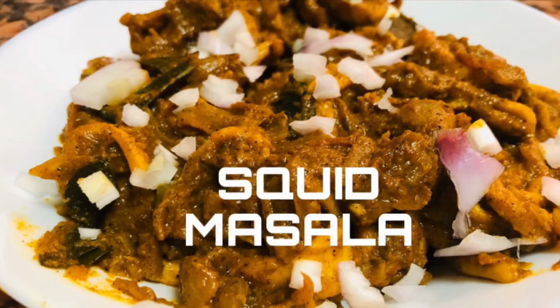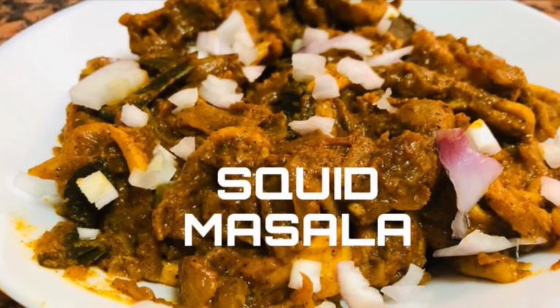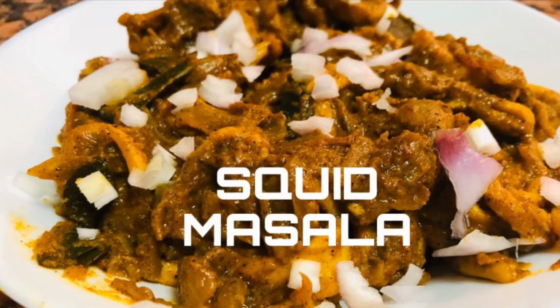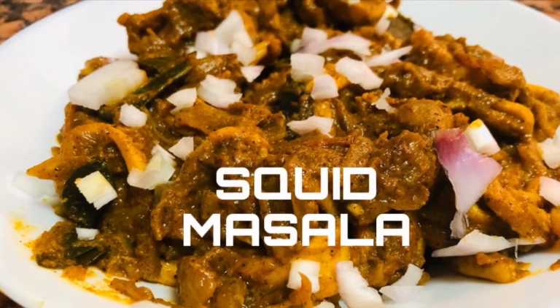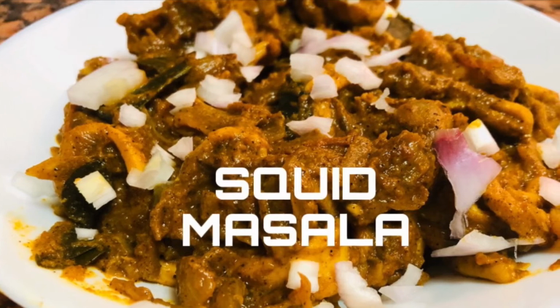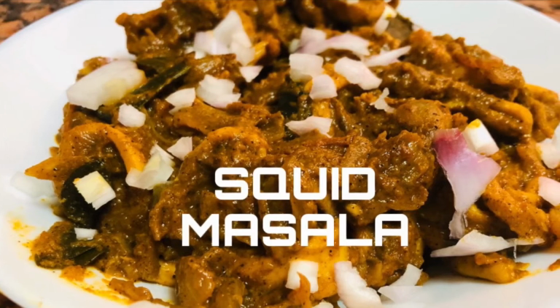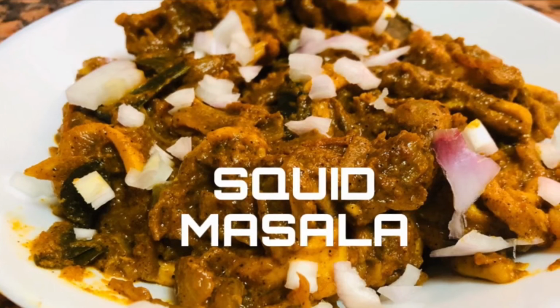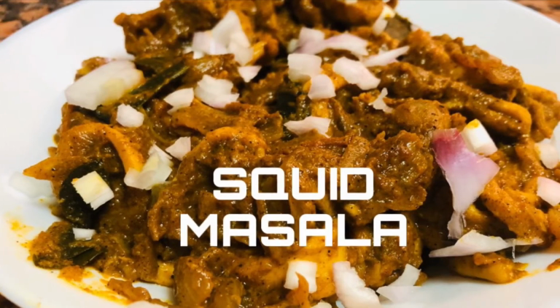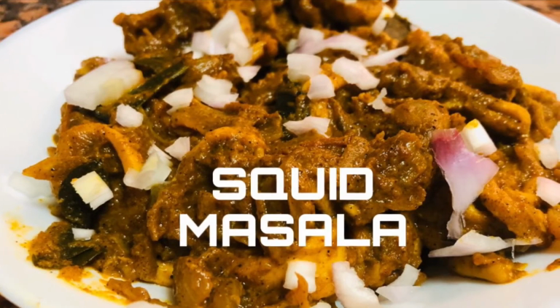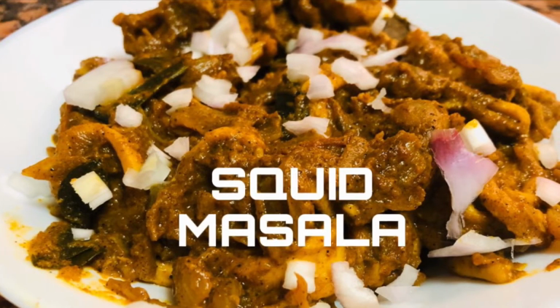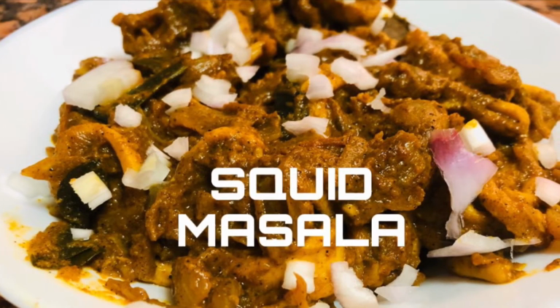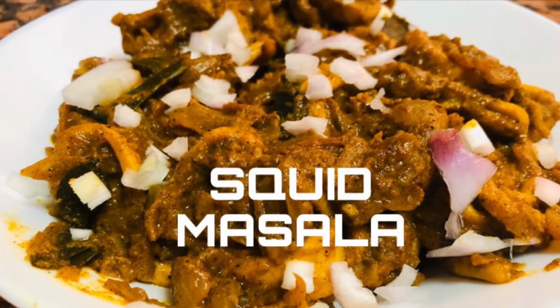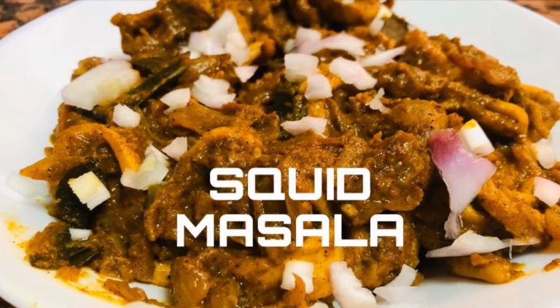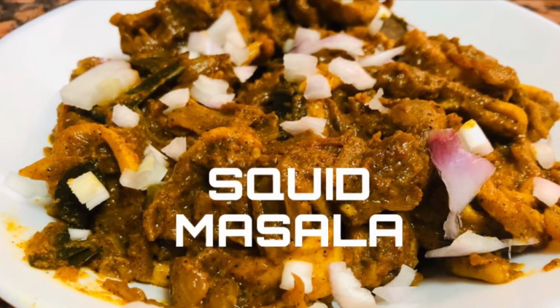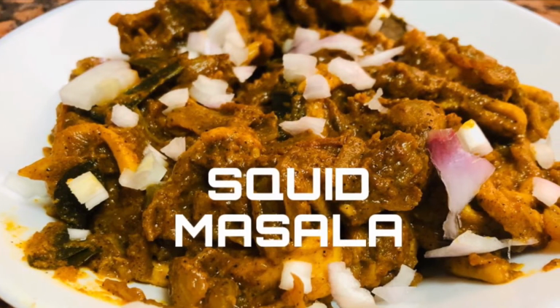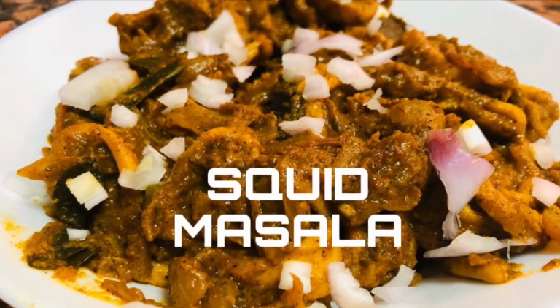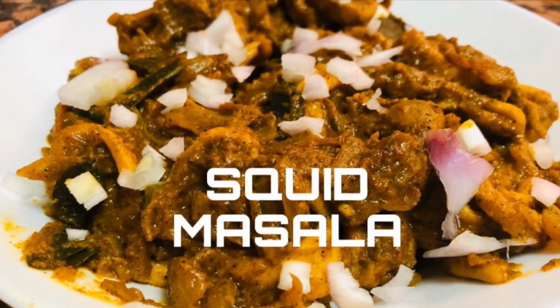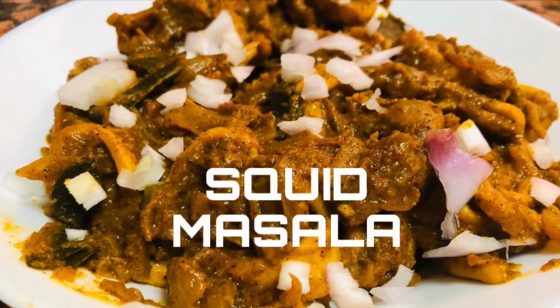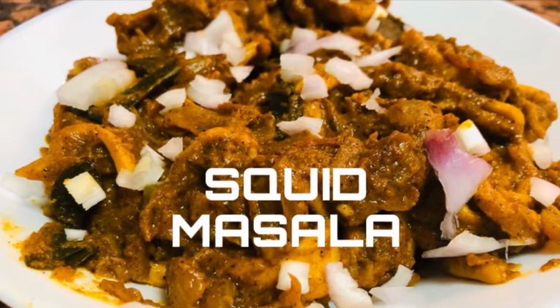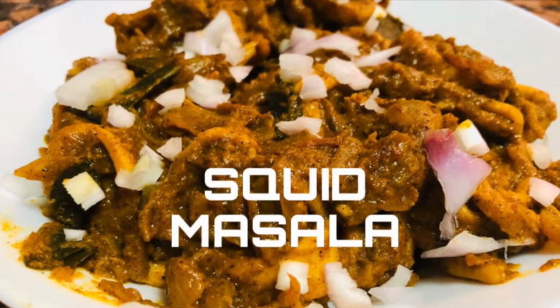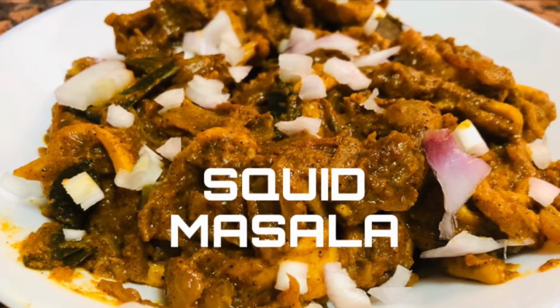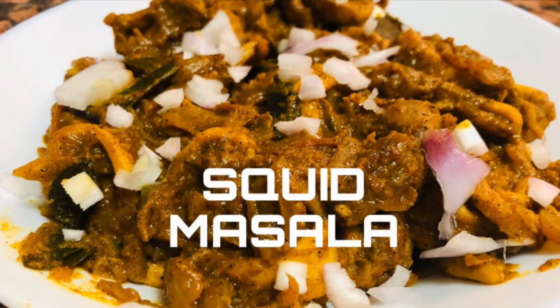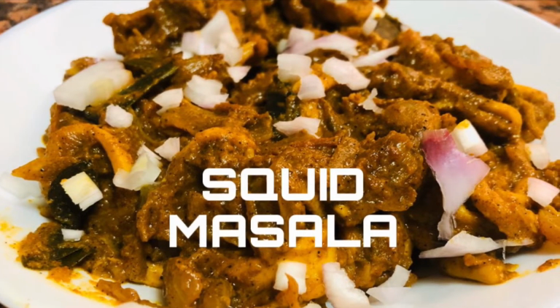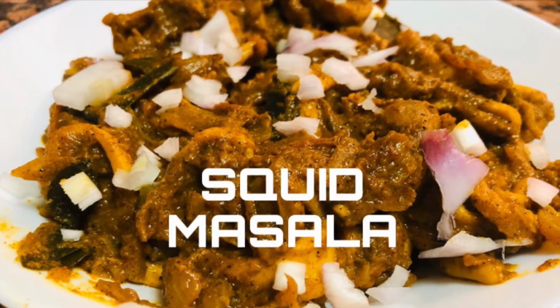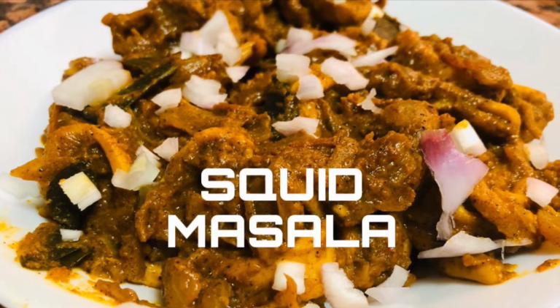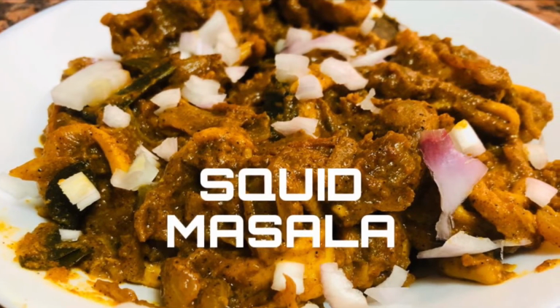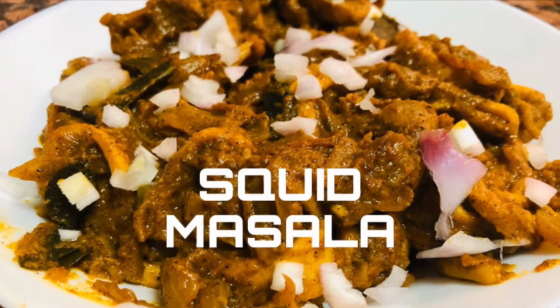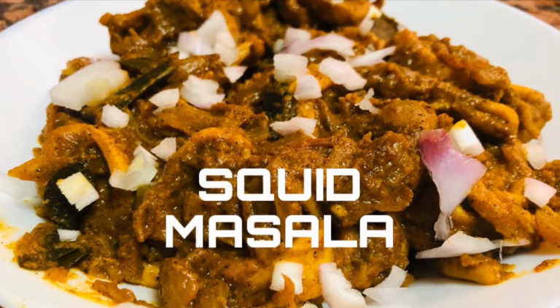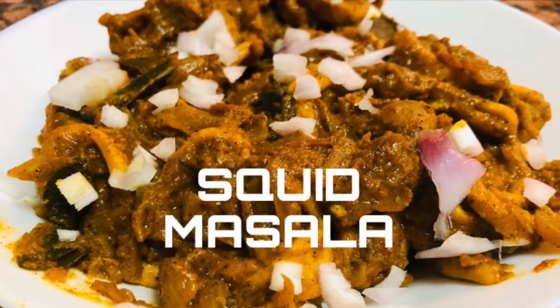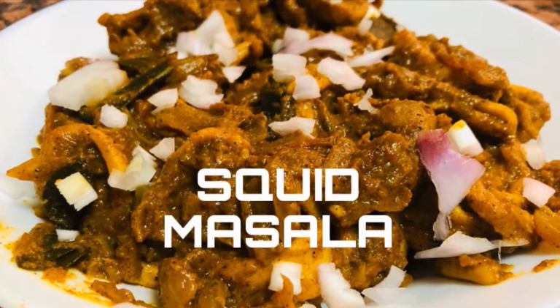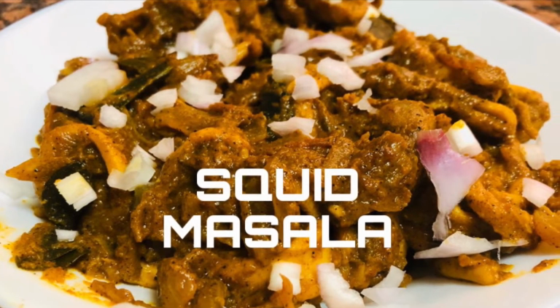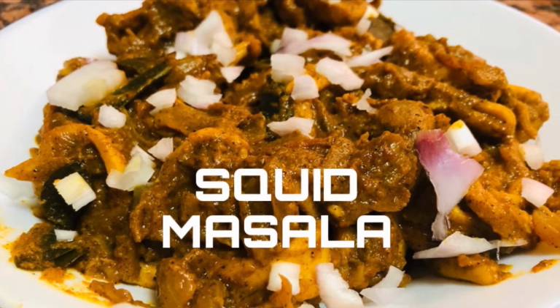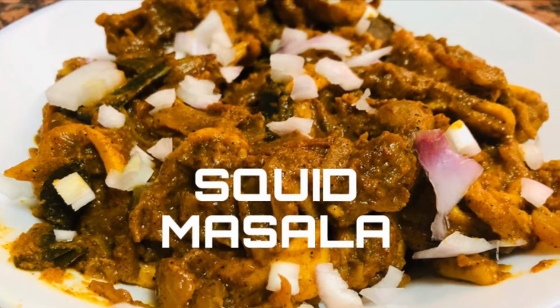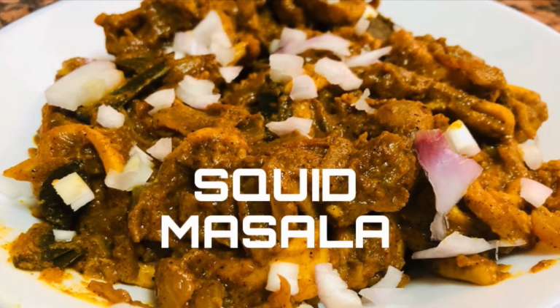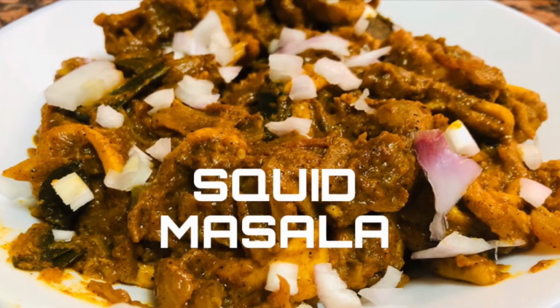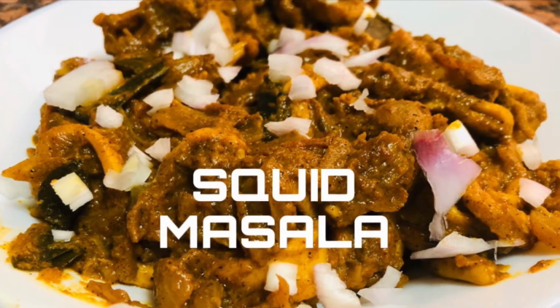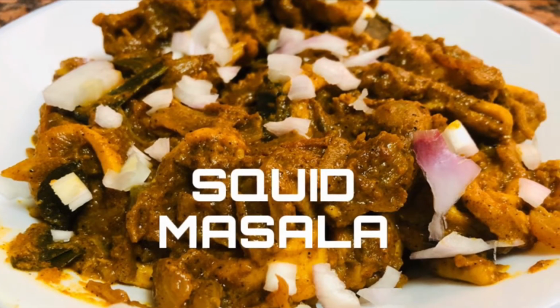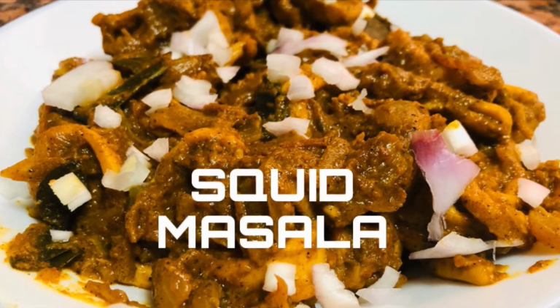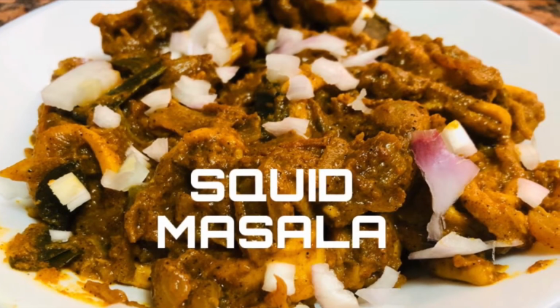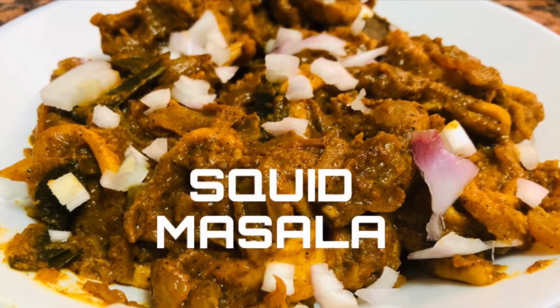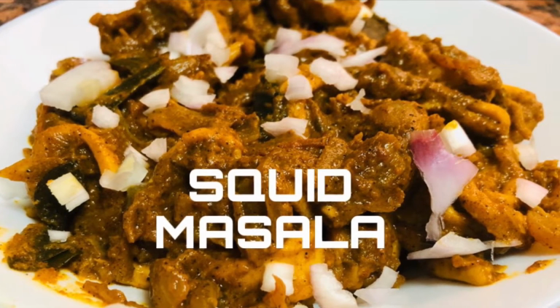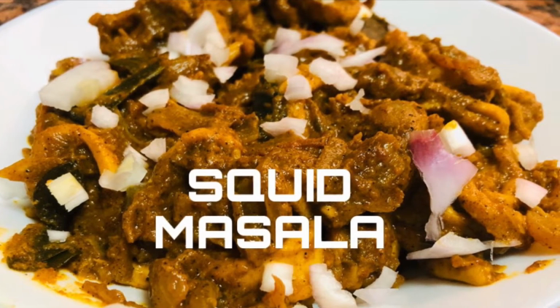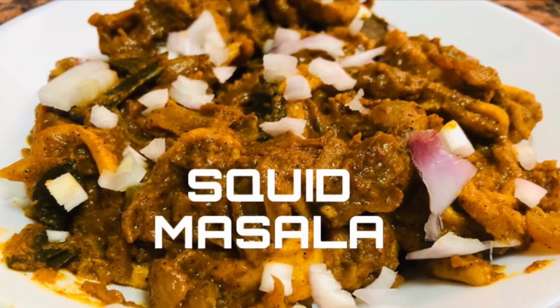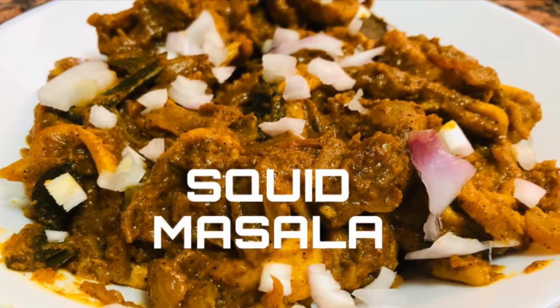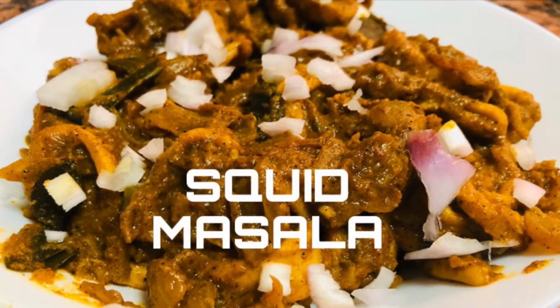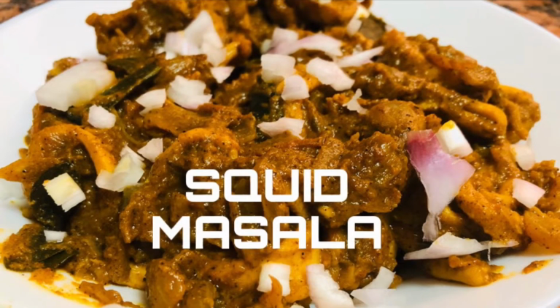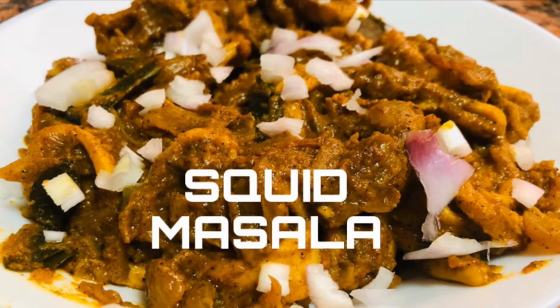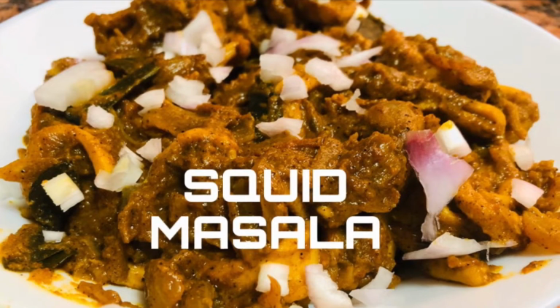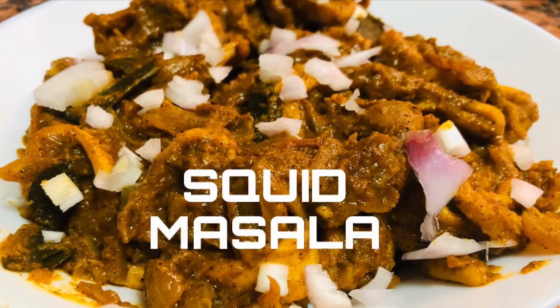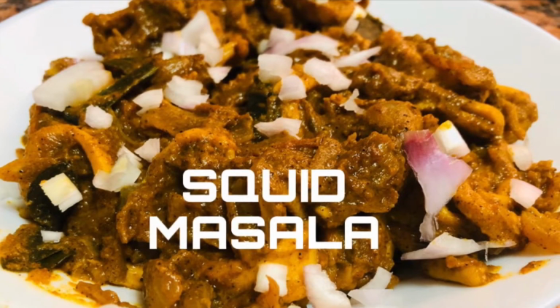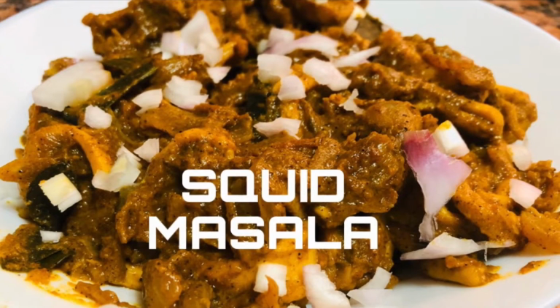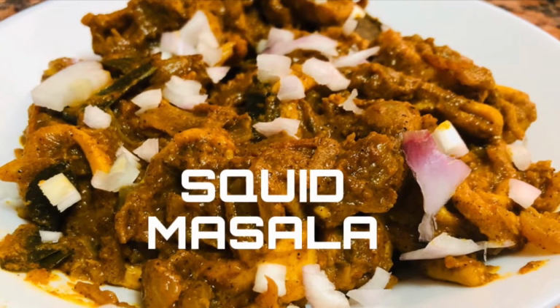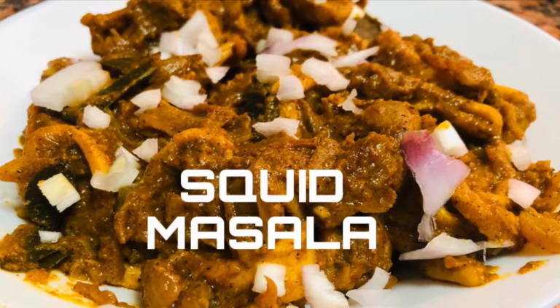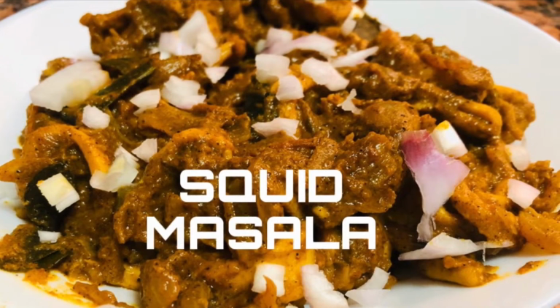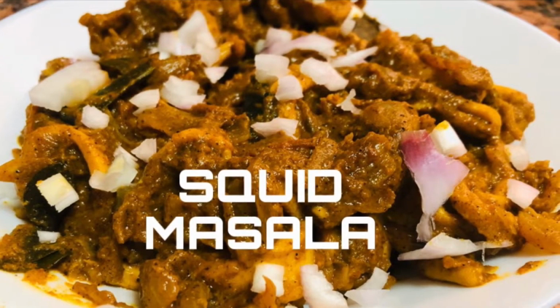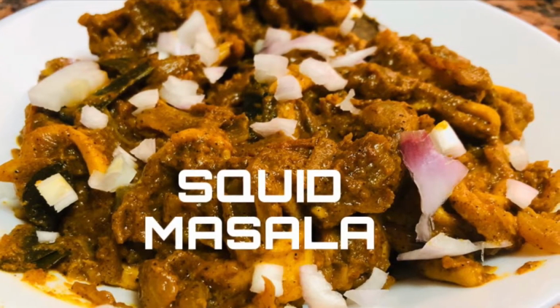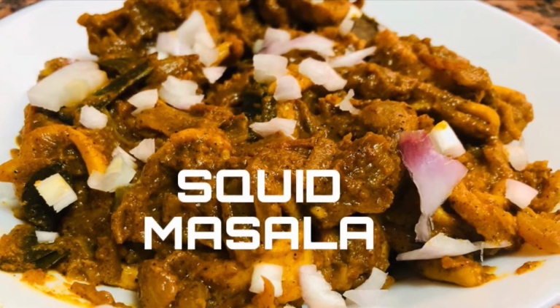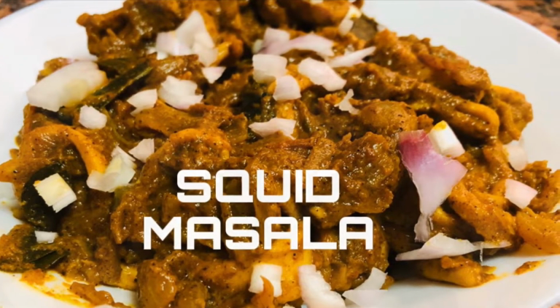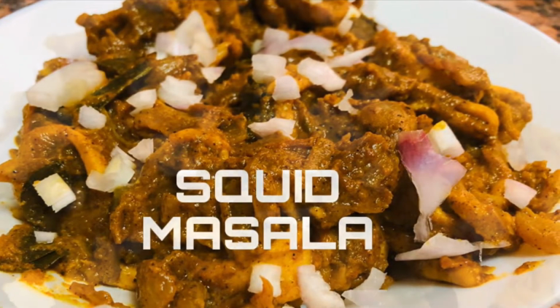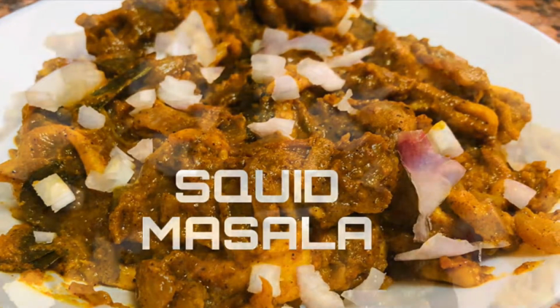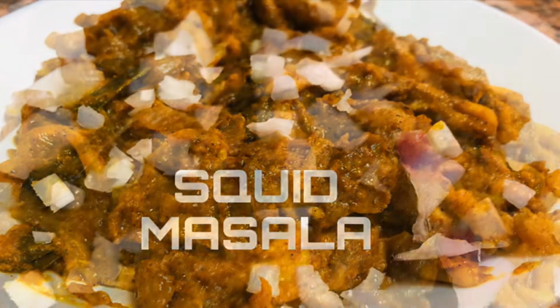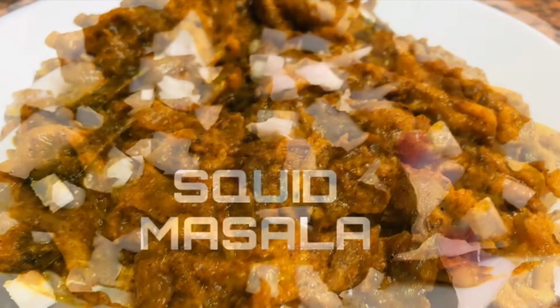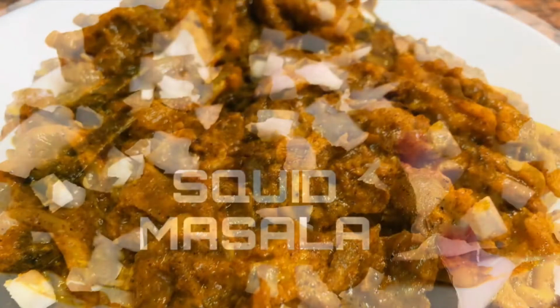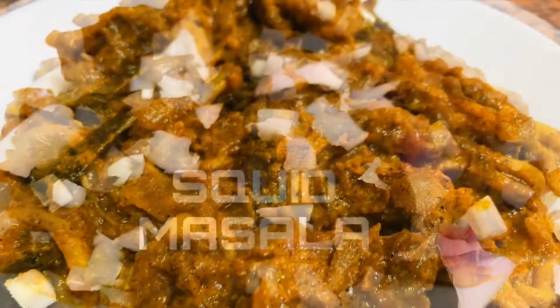Hello friends! Welcome back to my channel! I am going to make a recipe for a kundal masala.